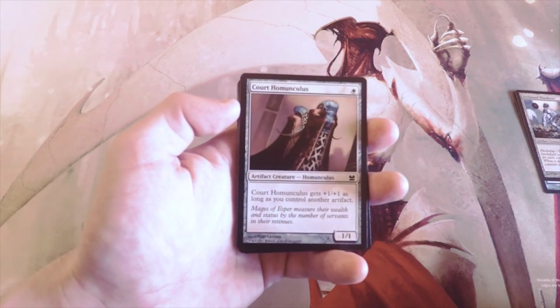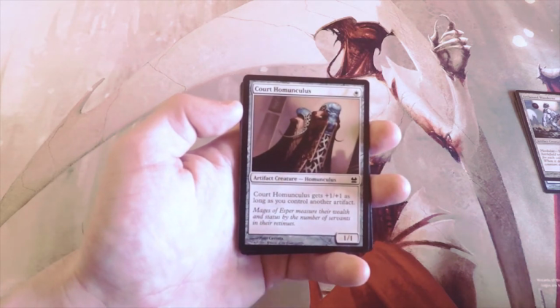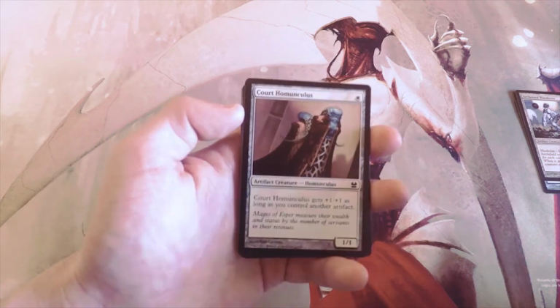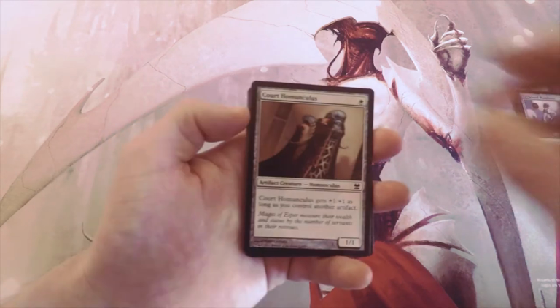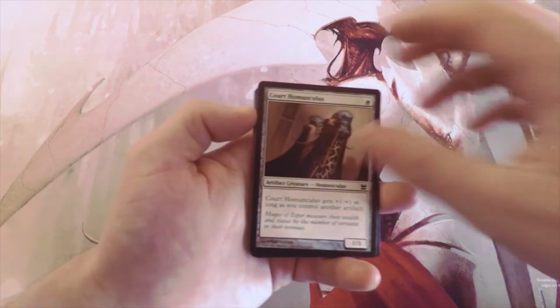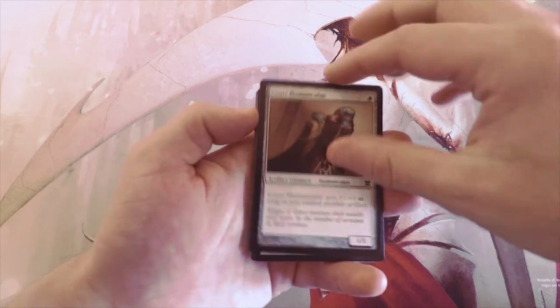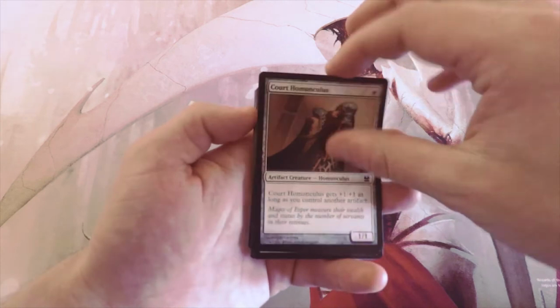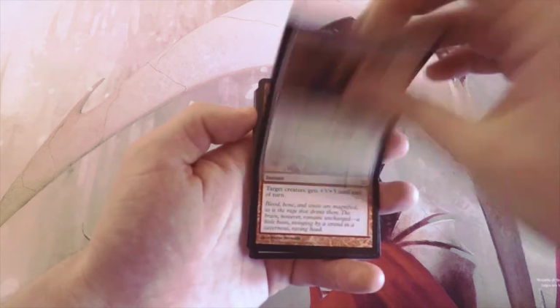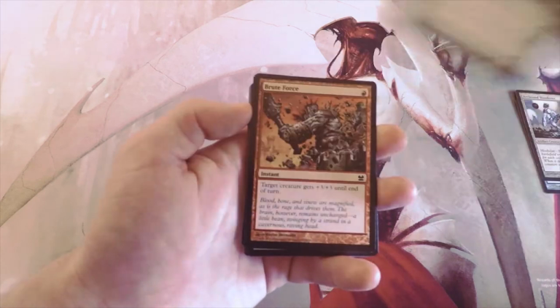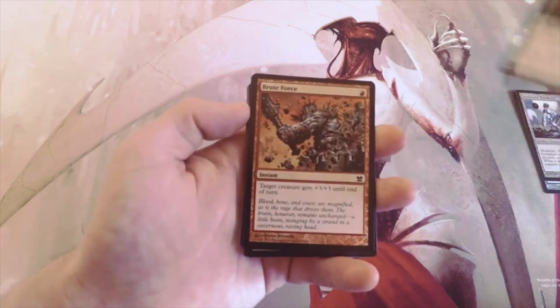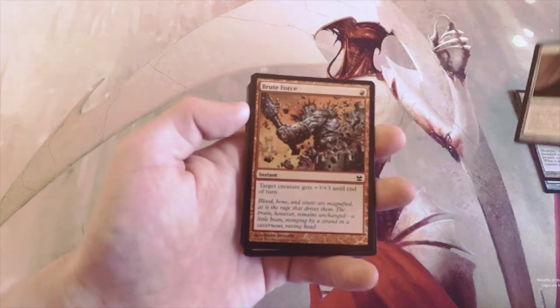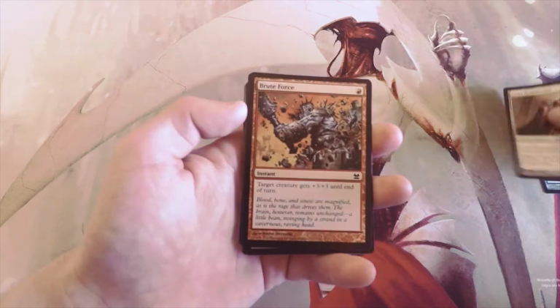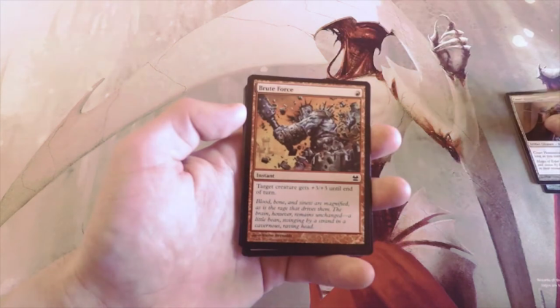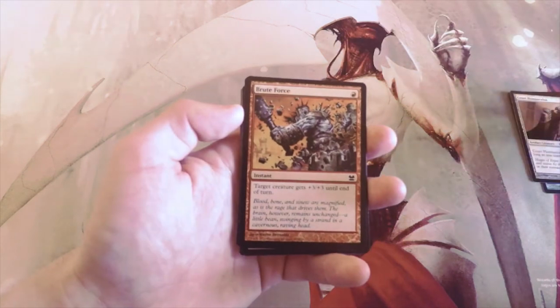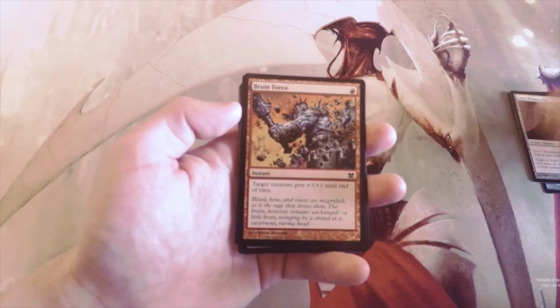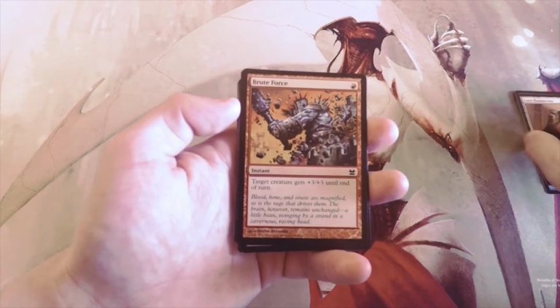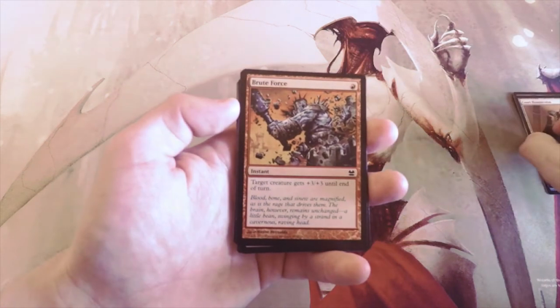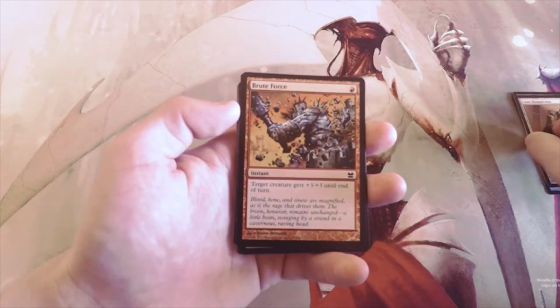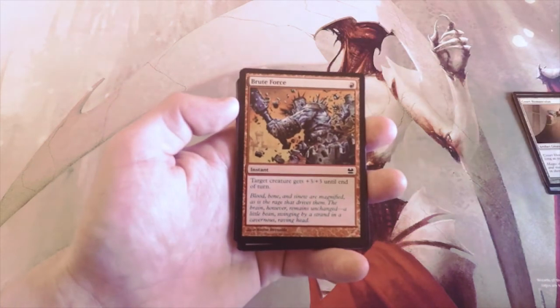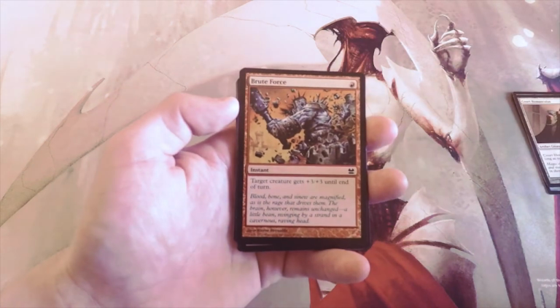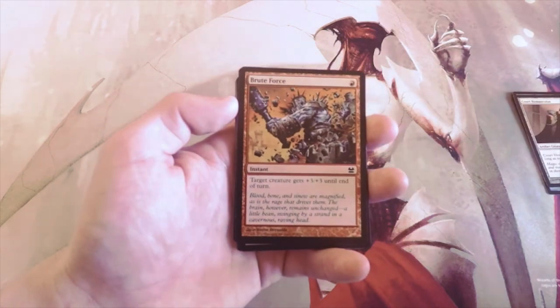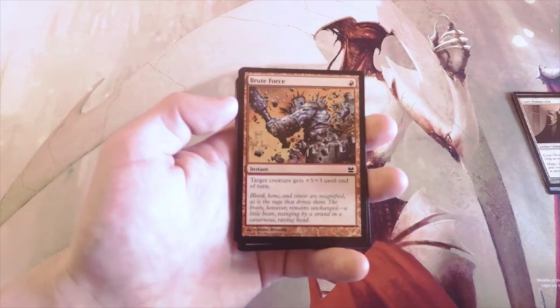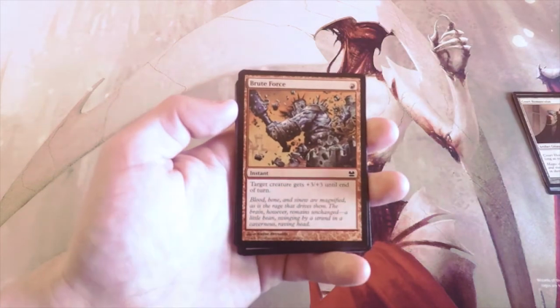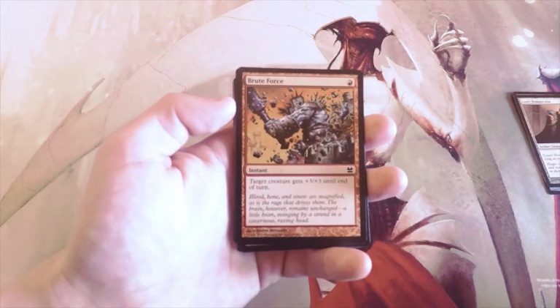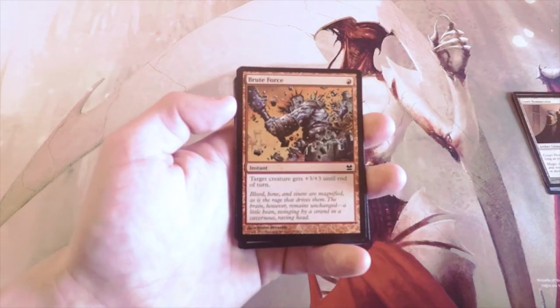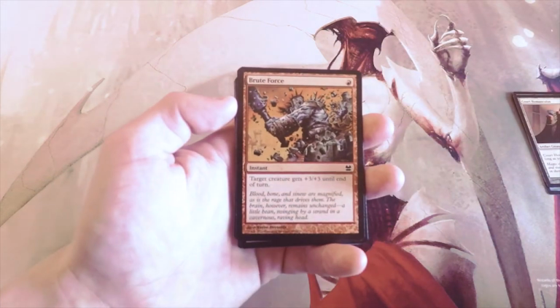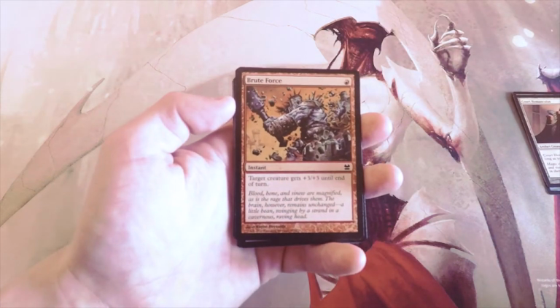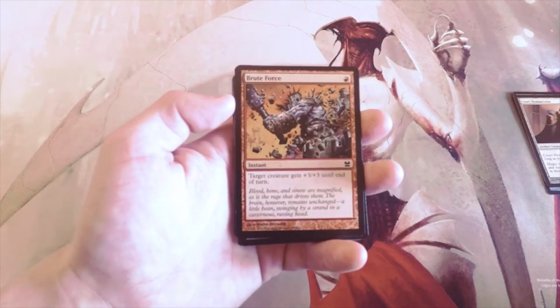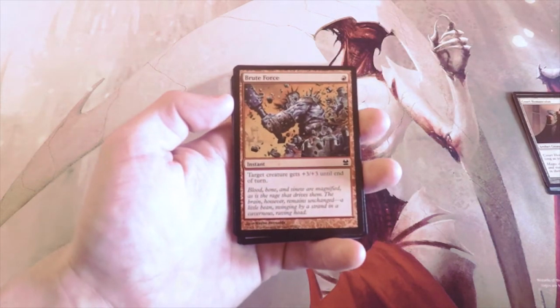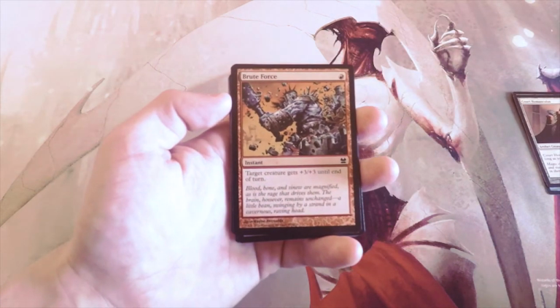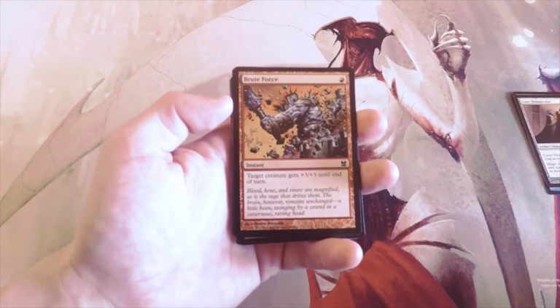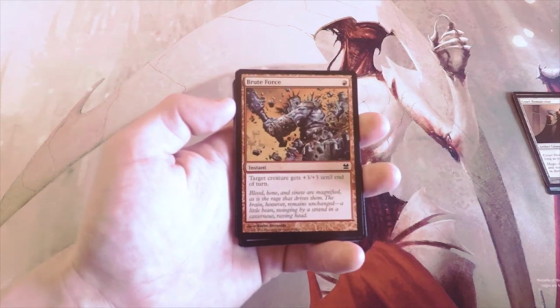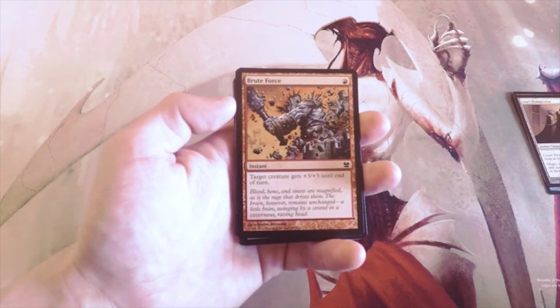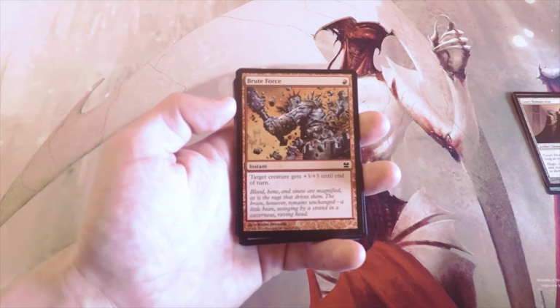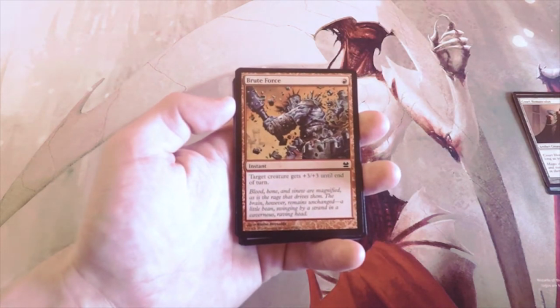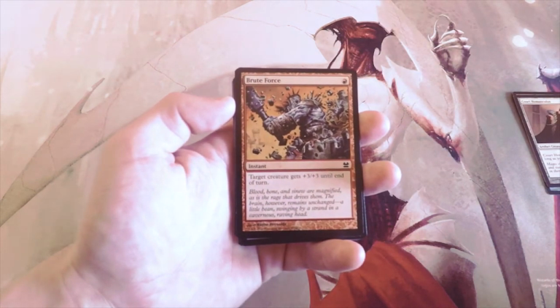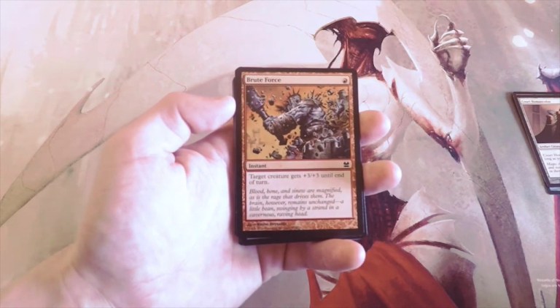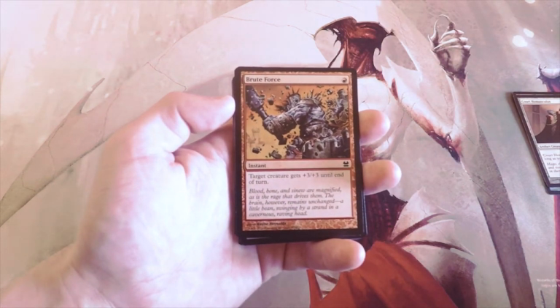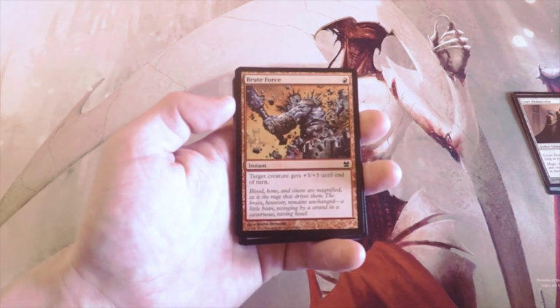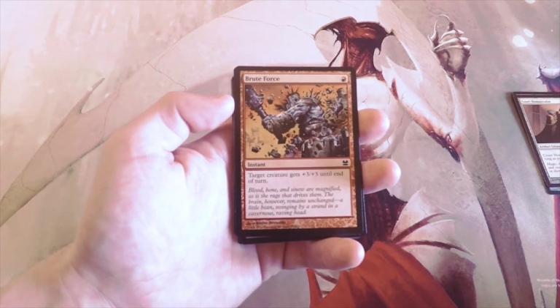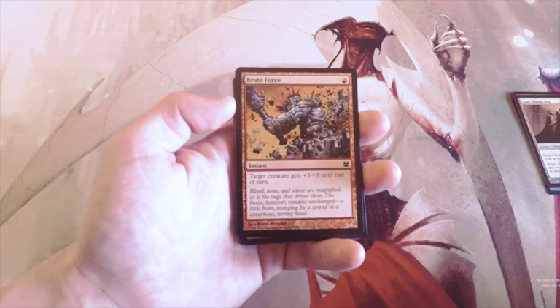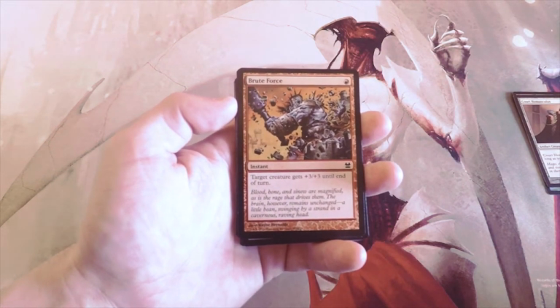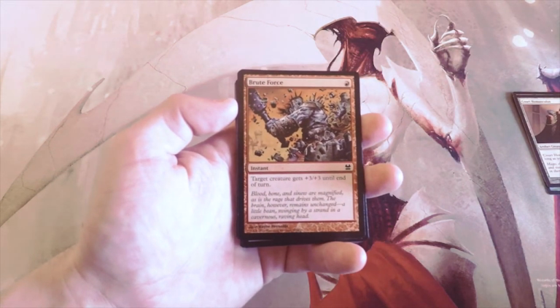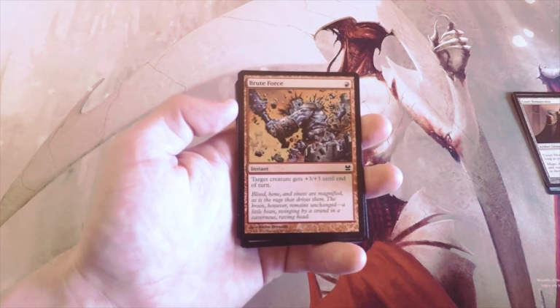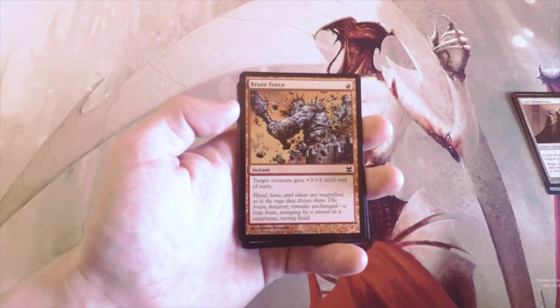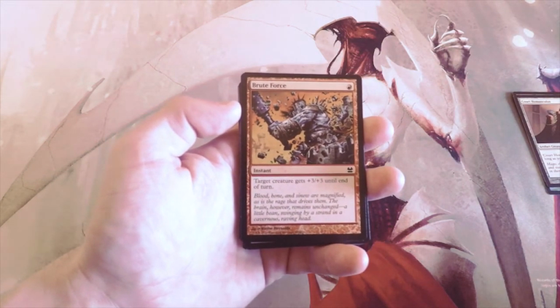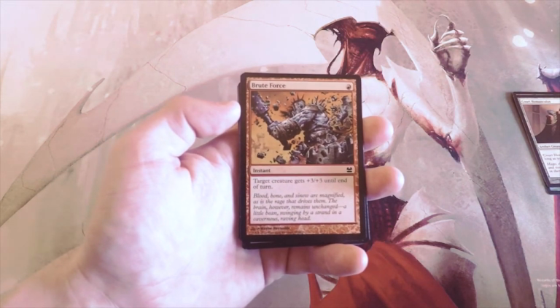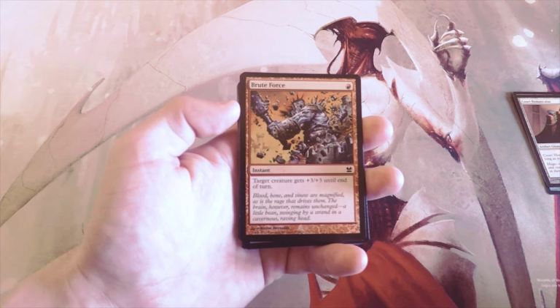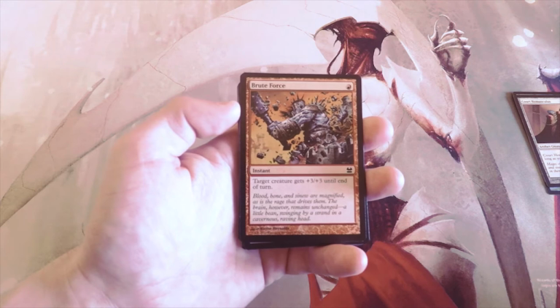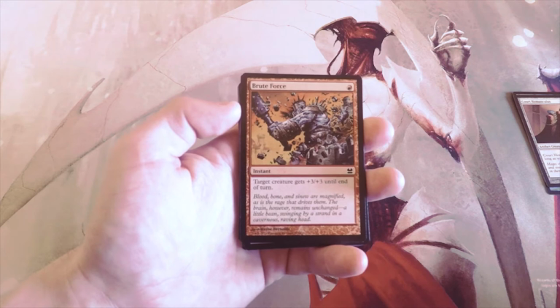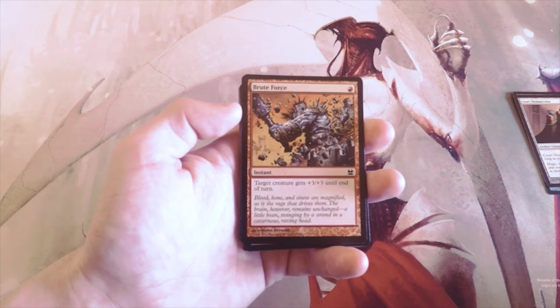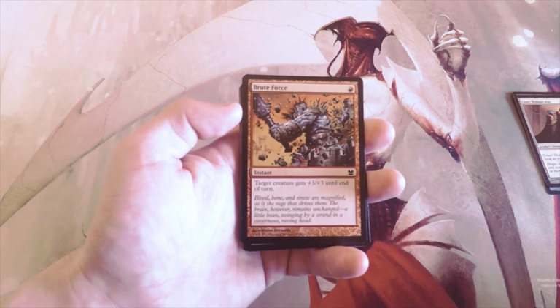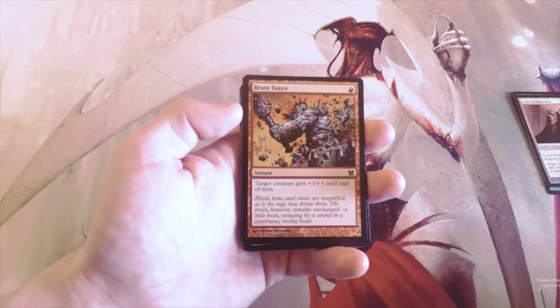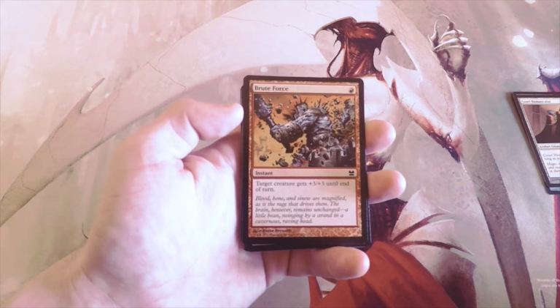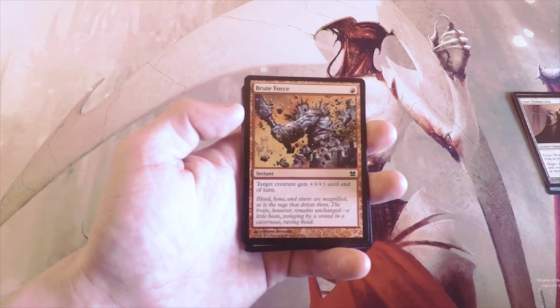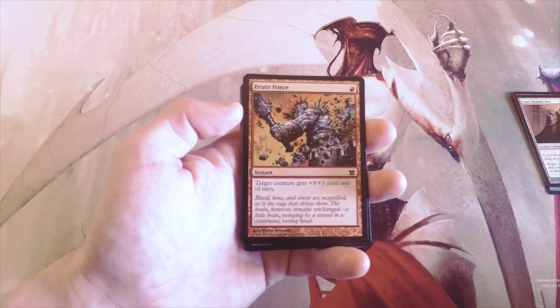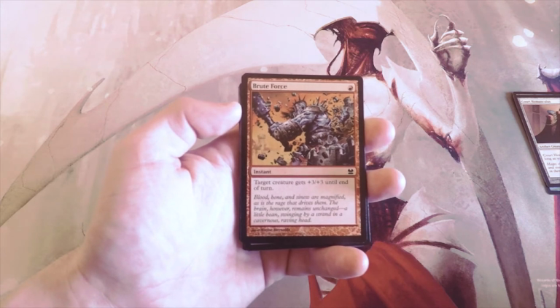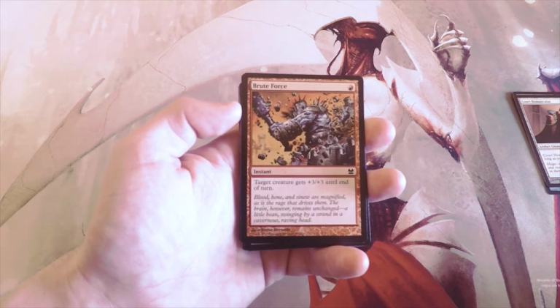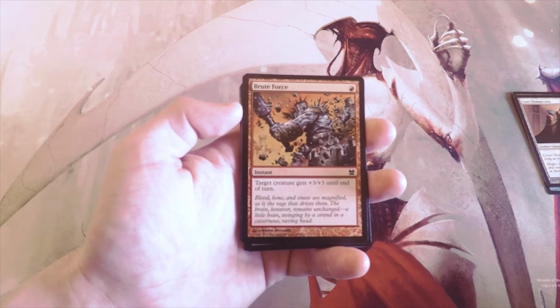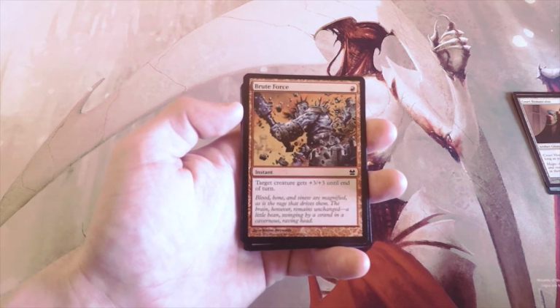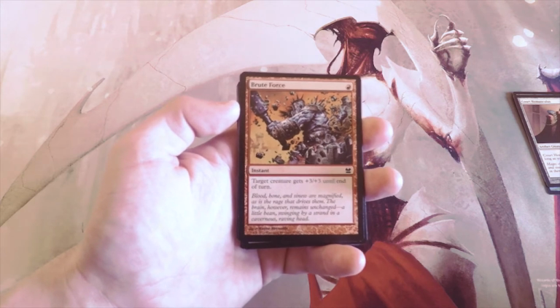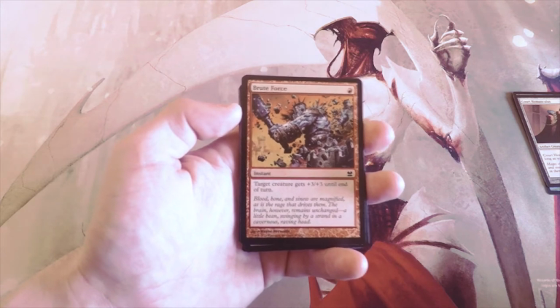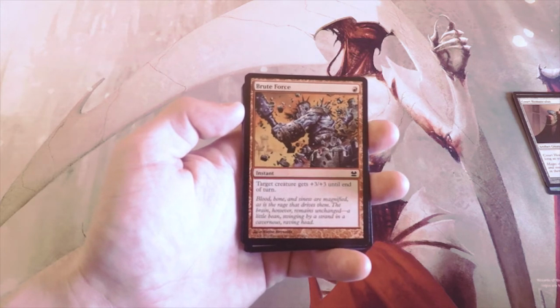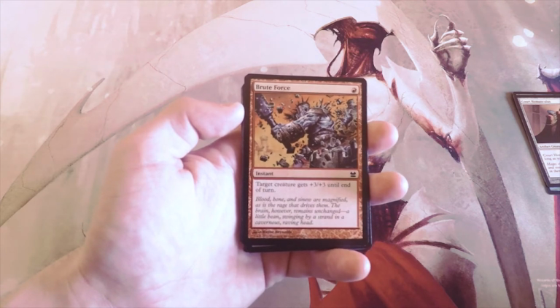Brute Force is an instant for one red — target creature gets +3/+3 until end of turn. Definitely a powerful combat trick, but I tend not to want those as a first pick.